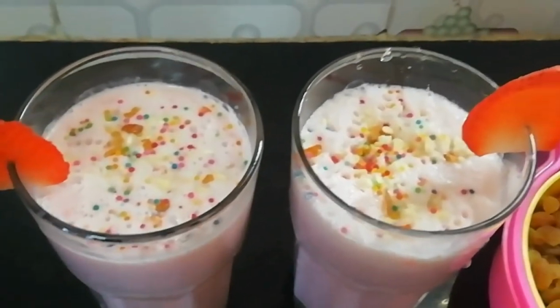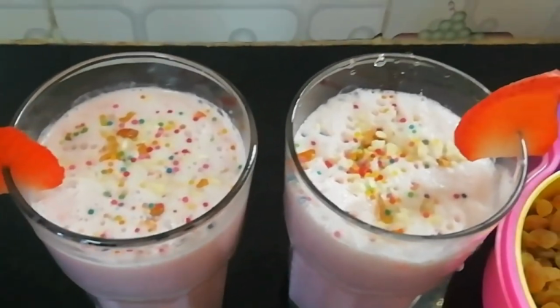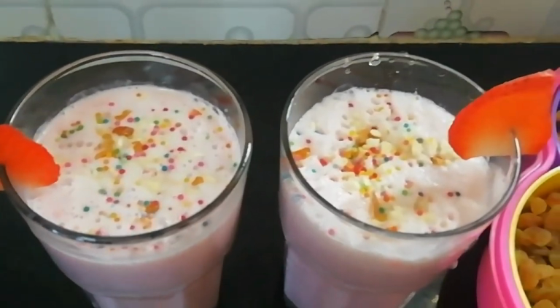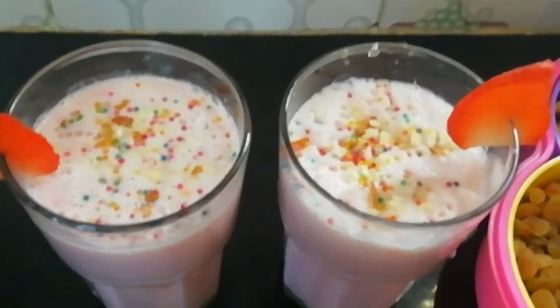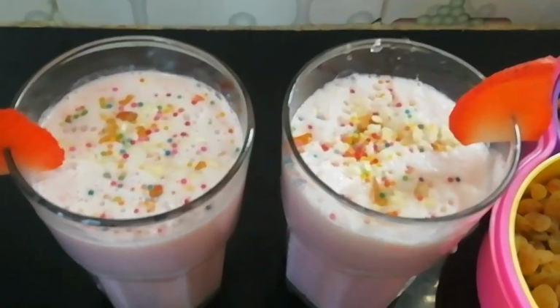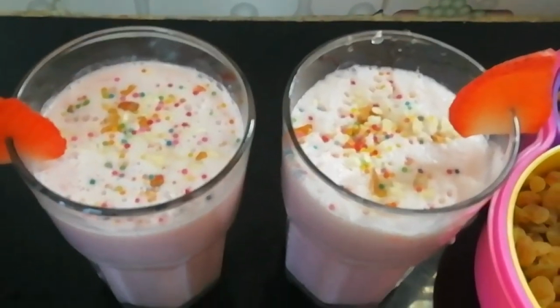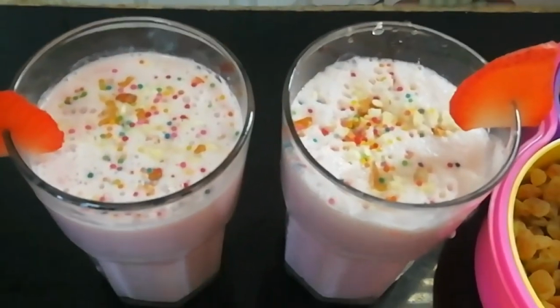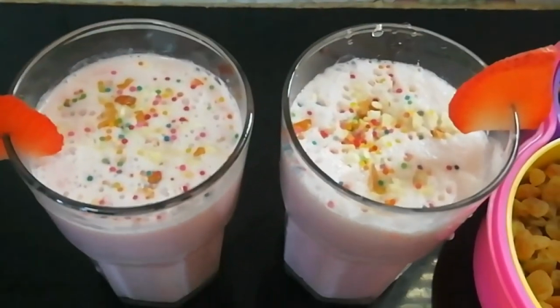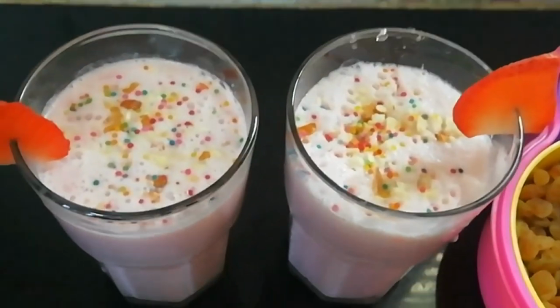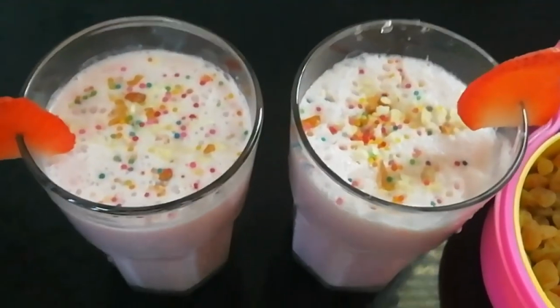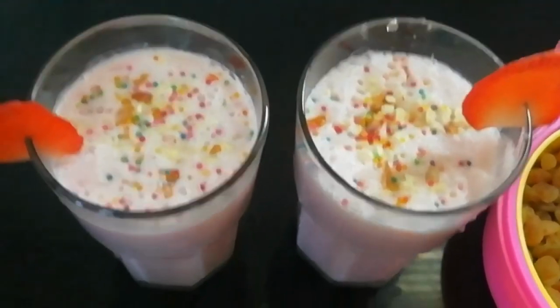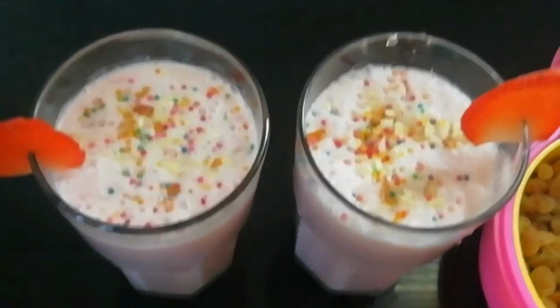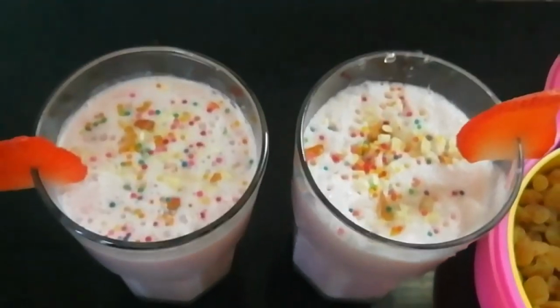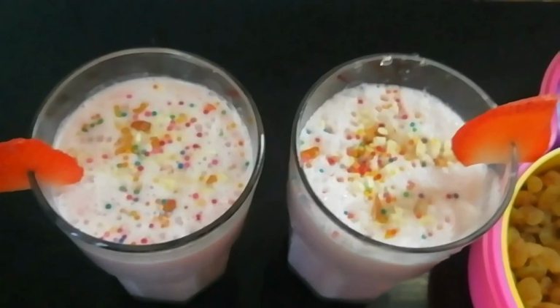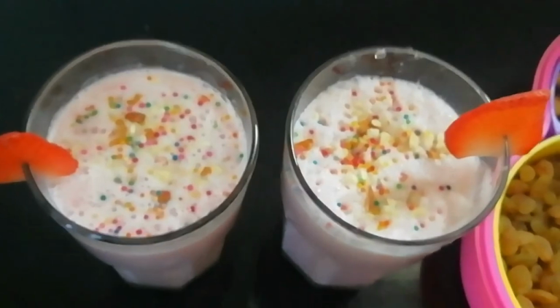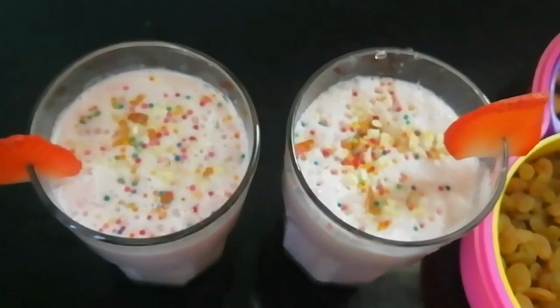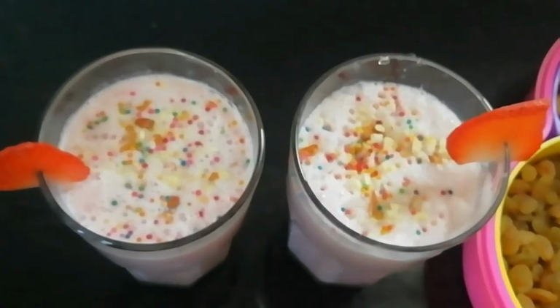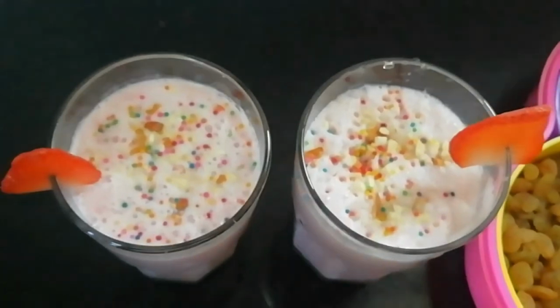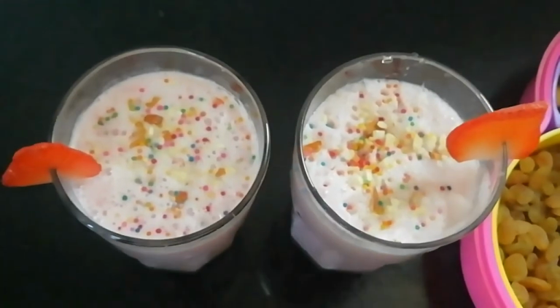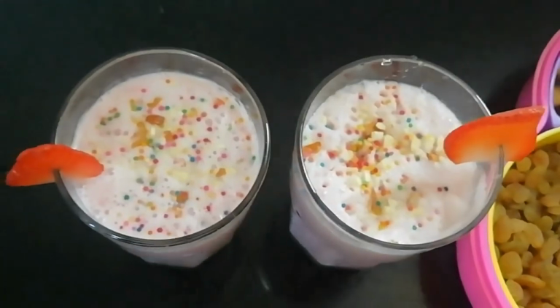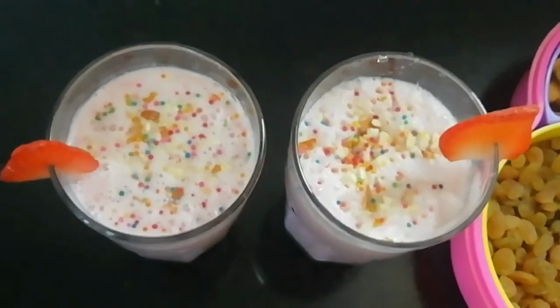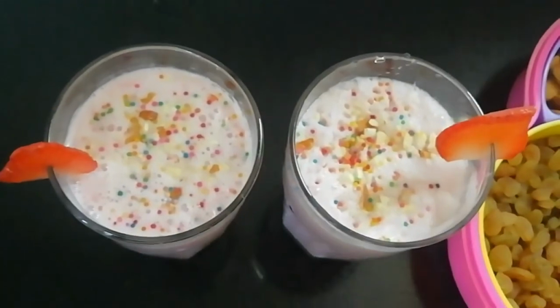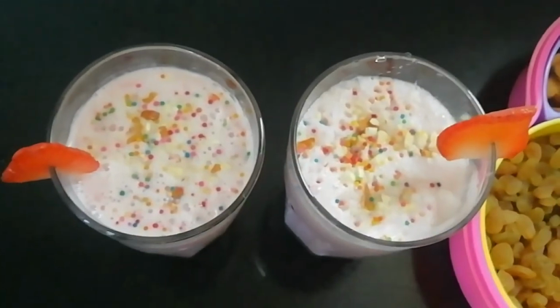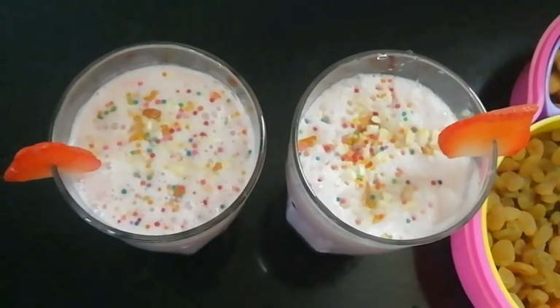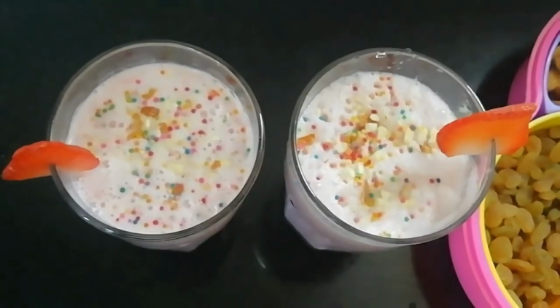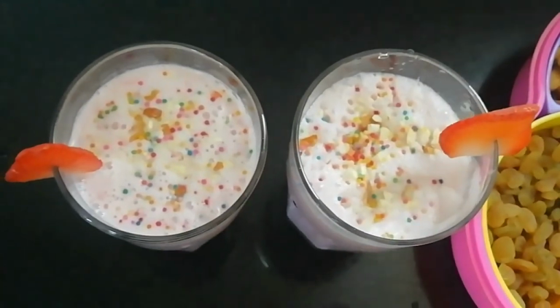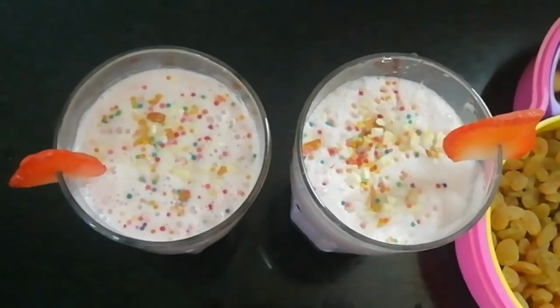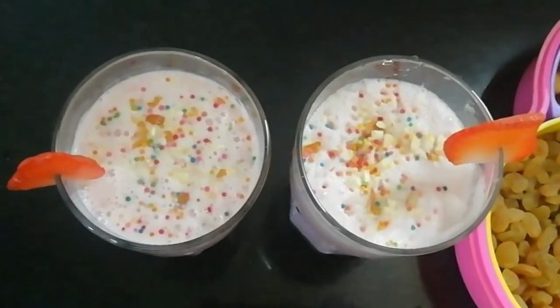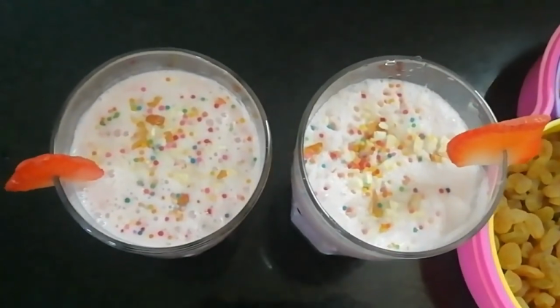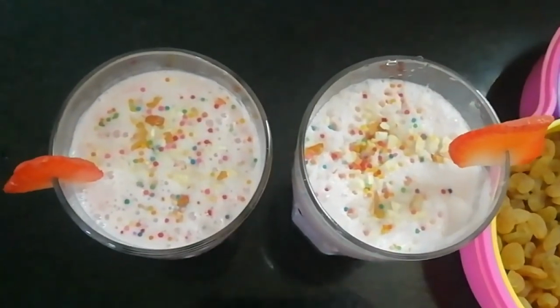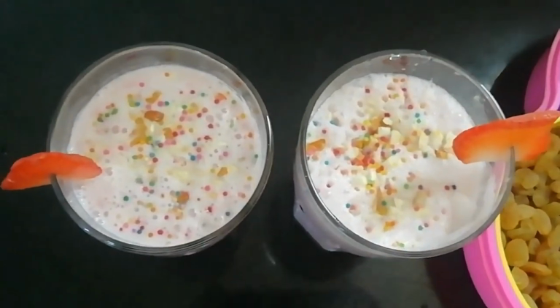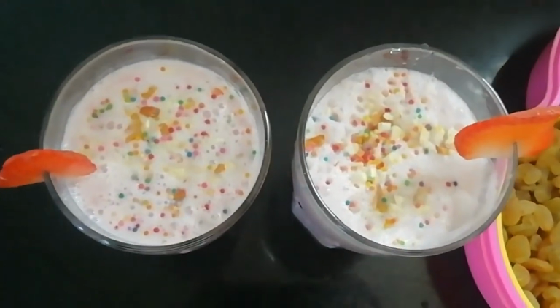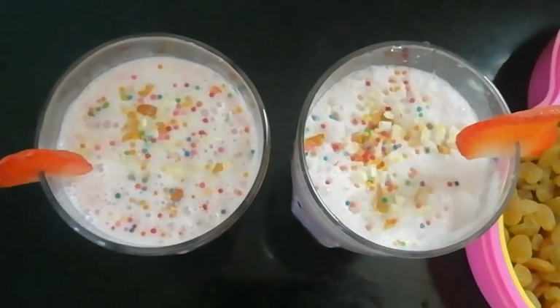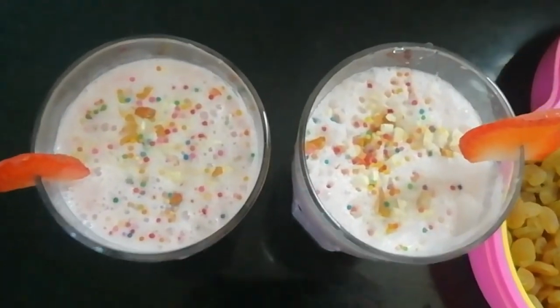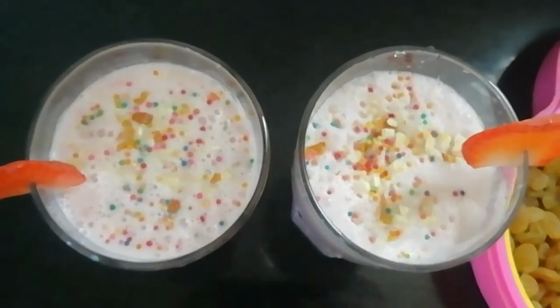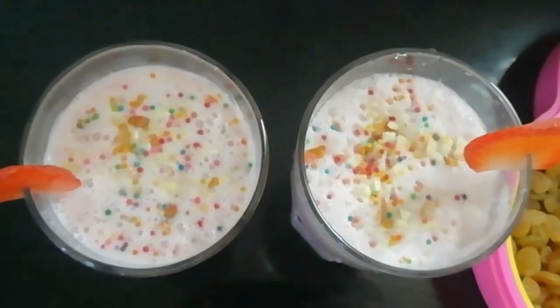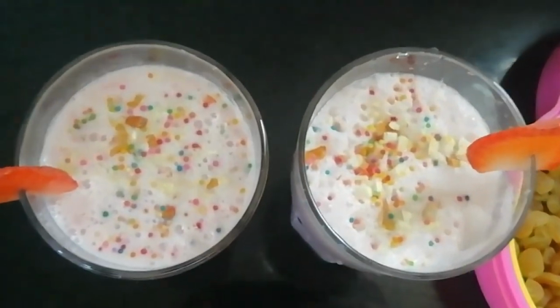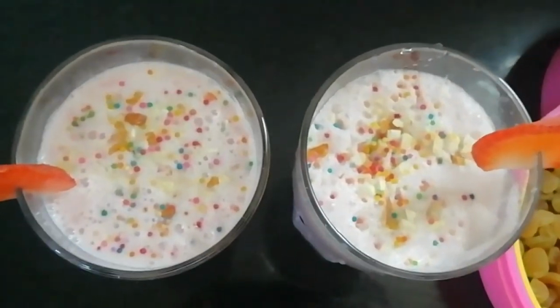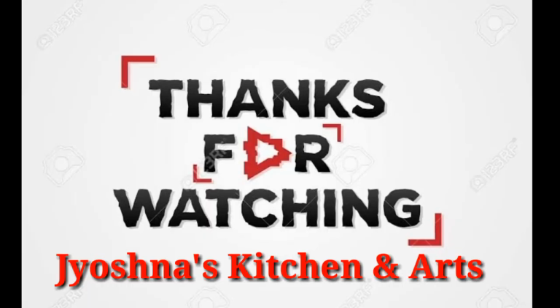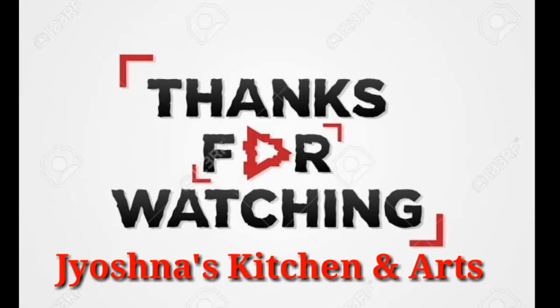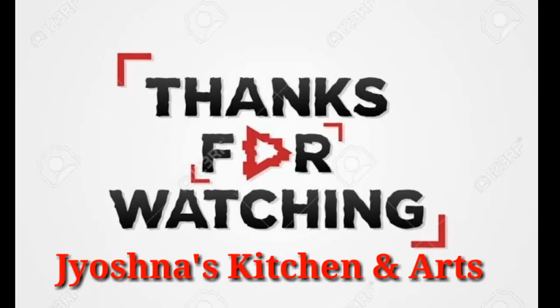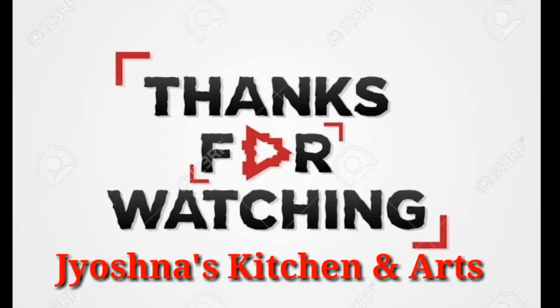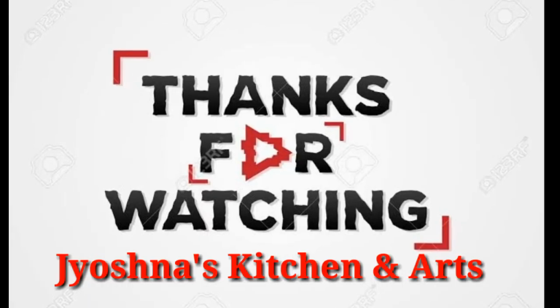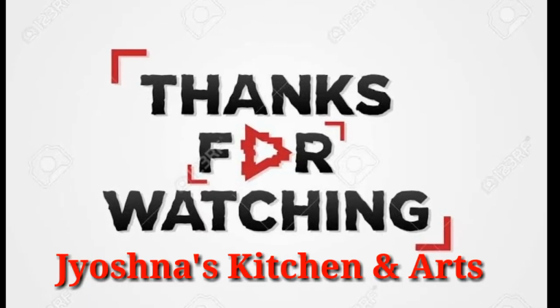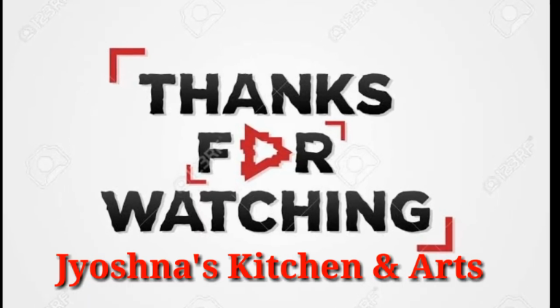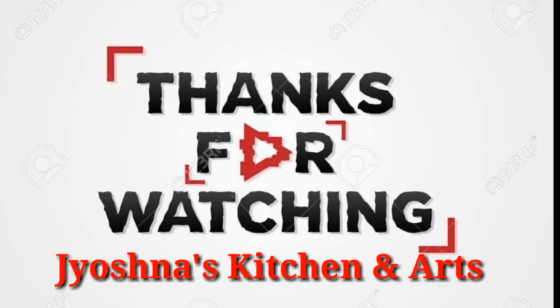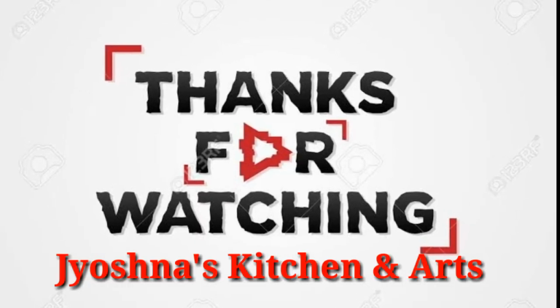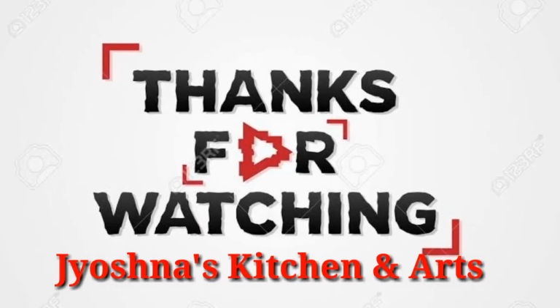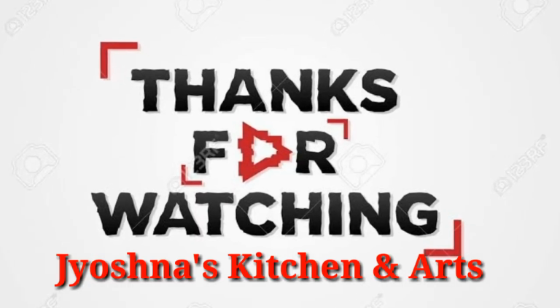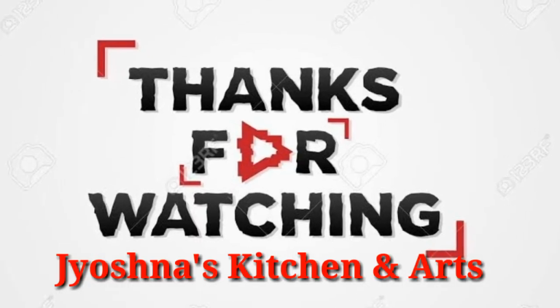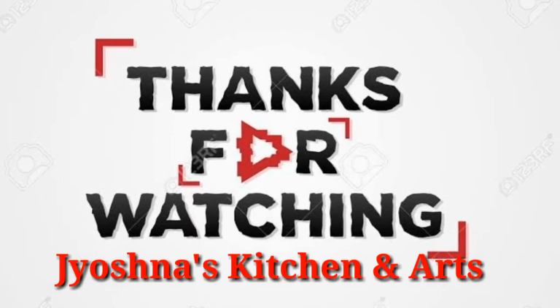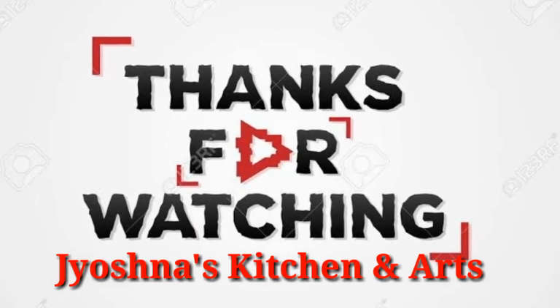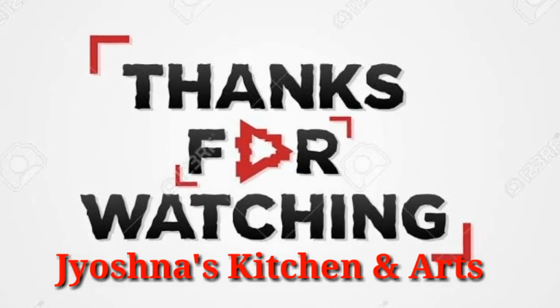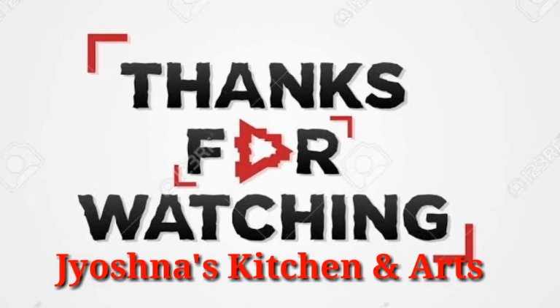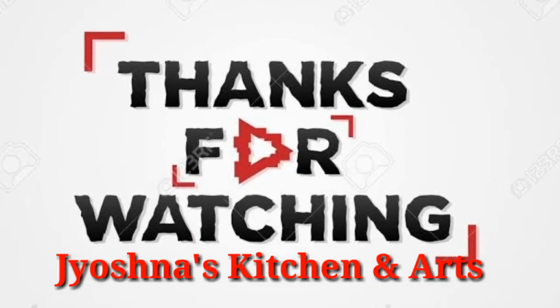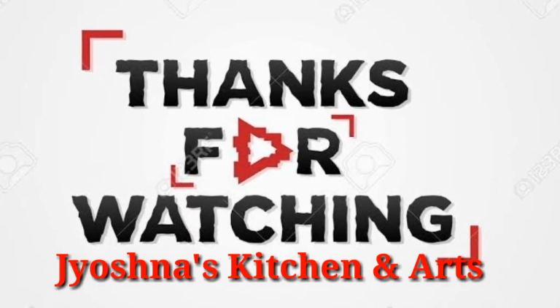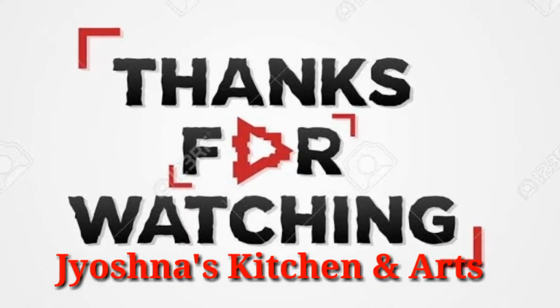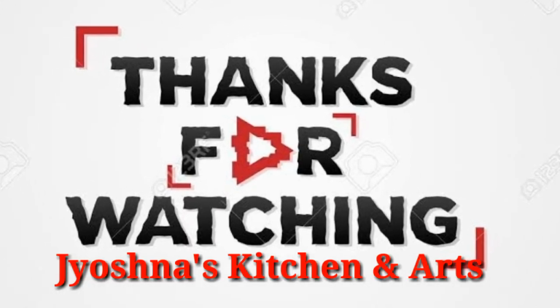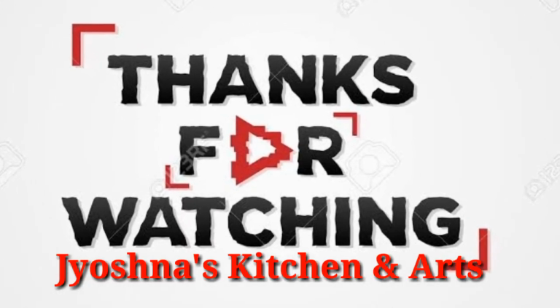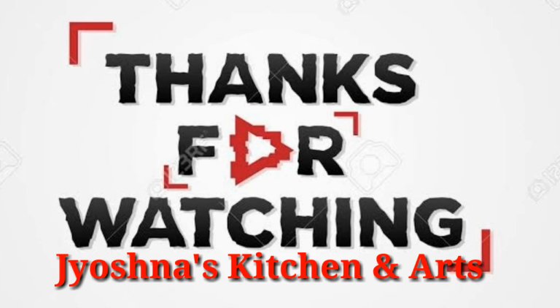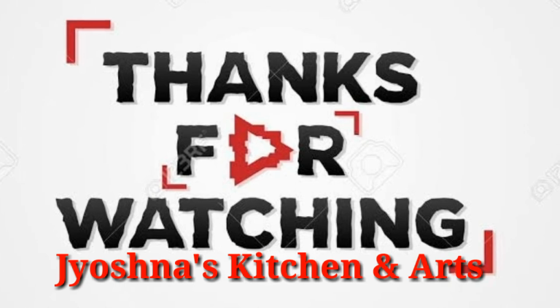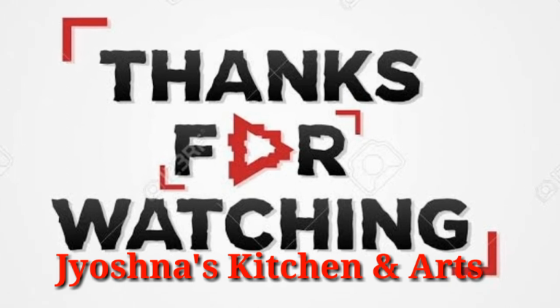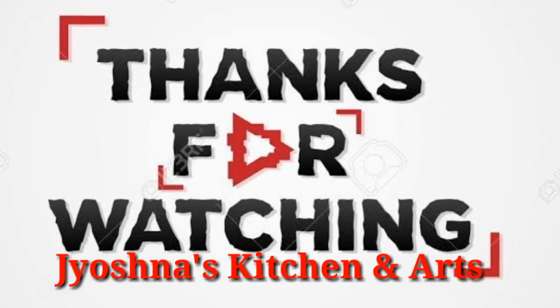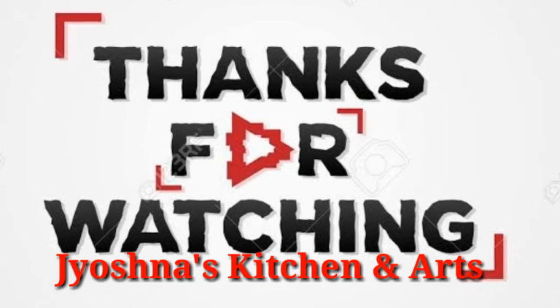Please try it and let us know in the comments section. Thanks for watching. Joasno's Kitchen.